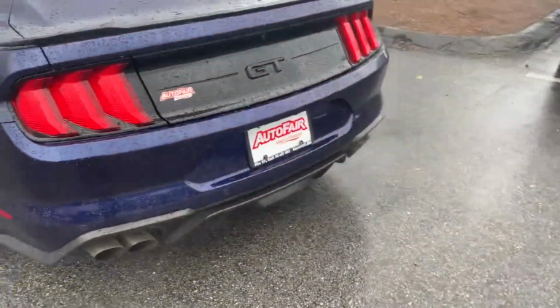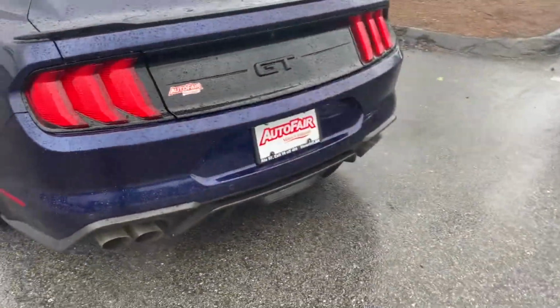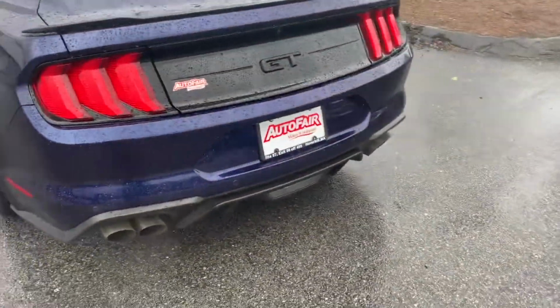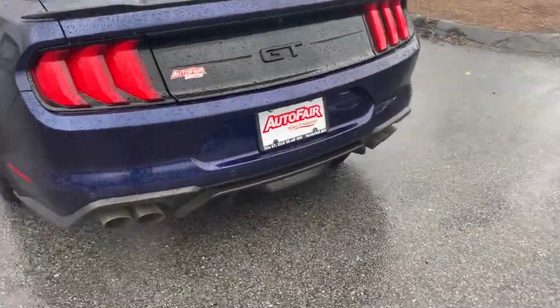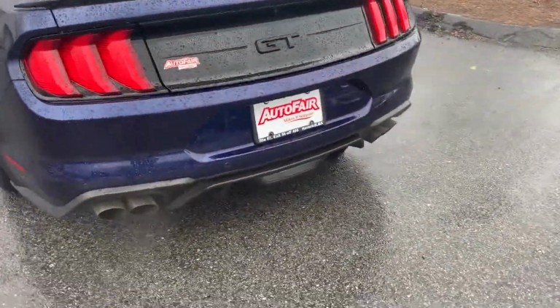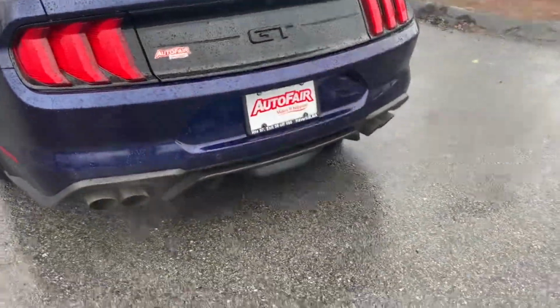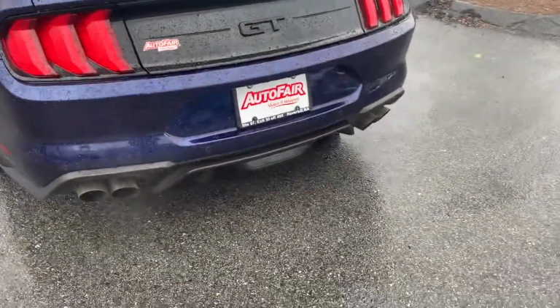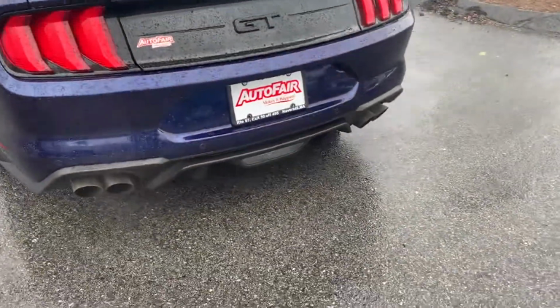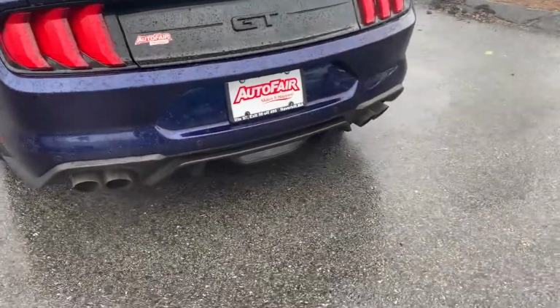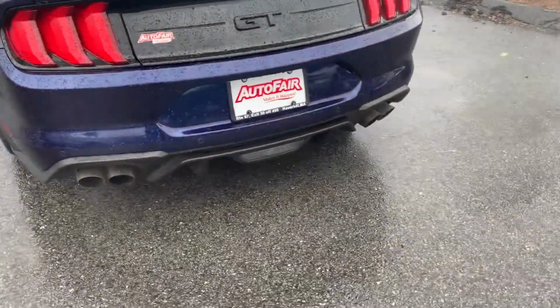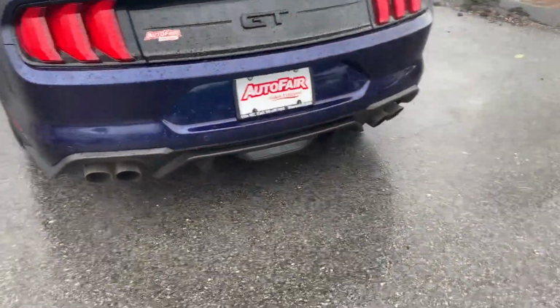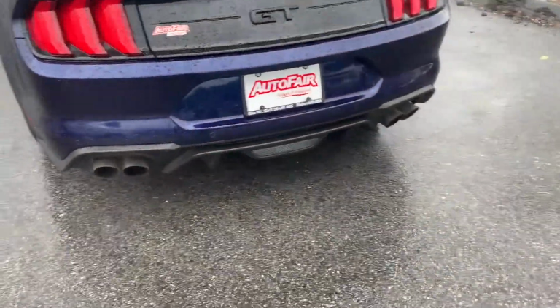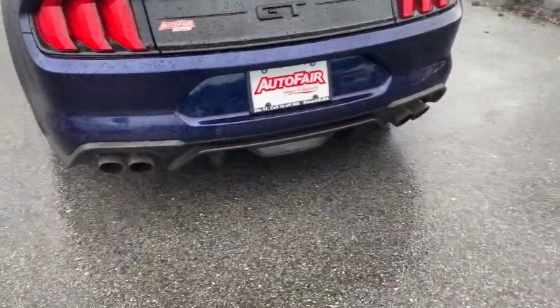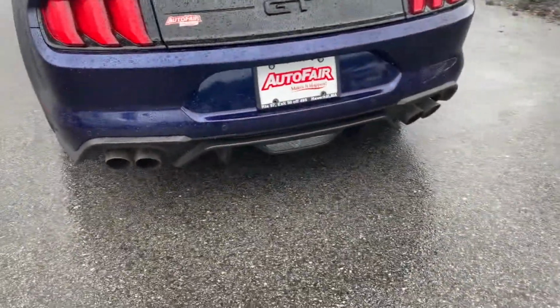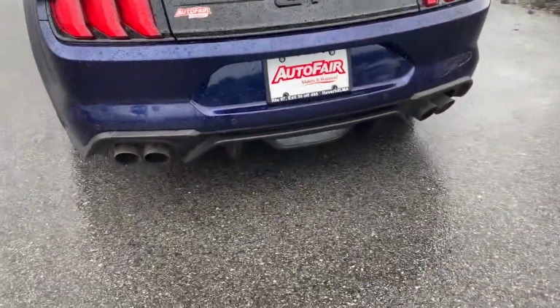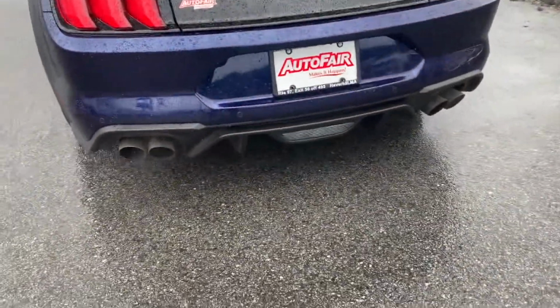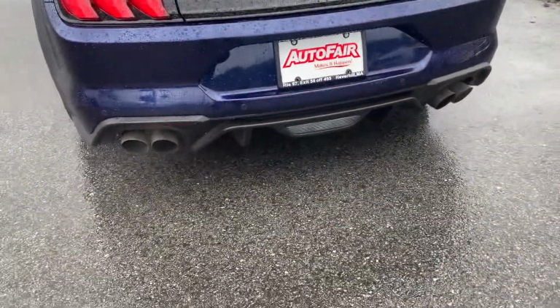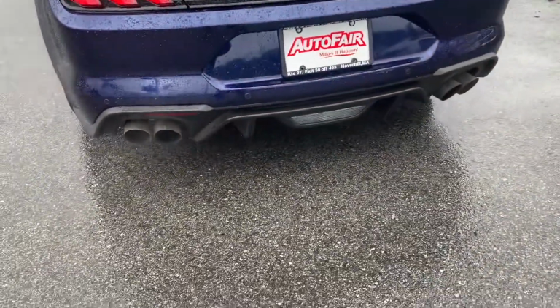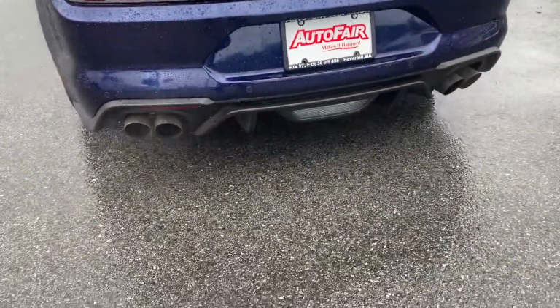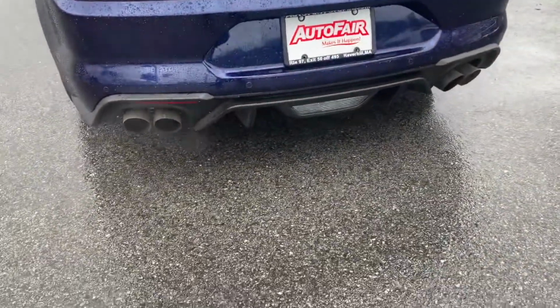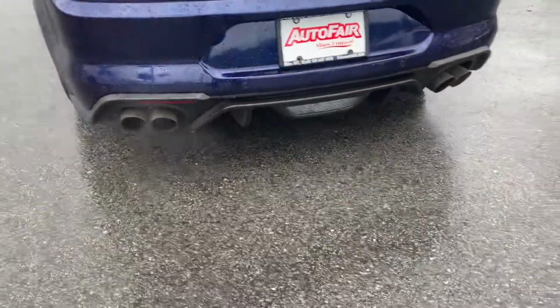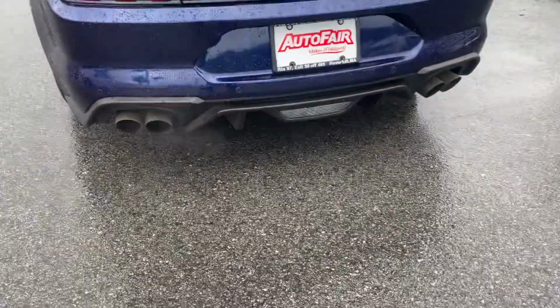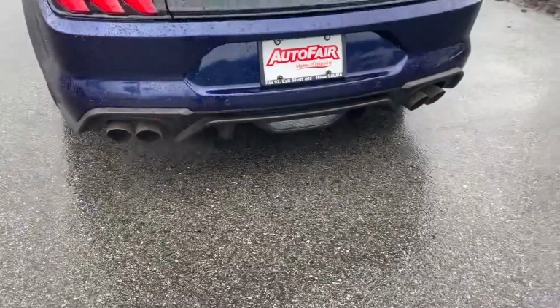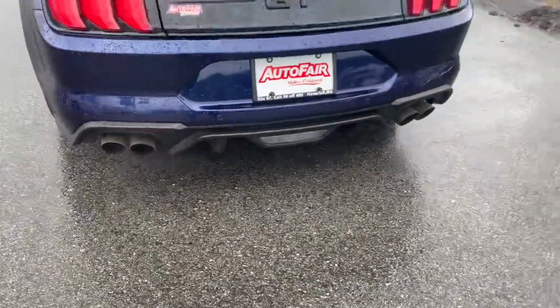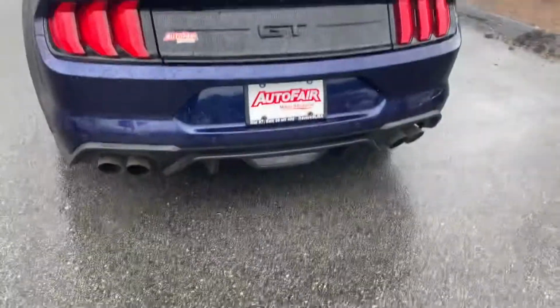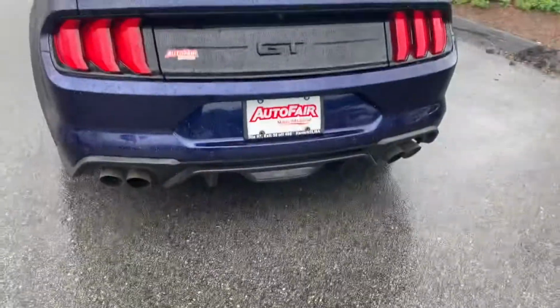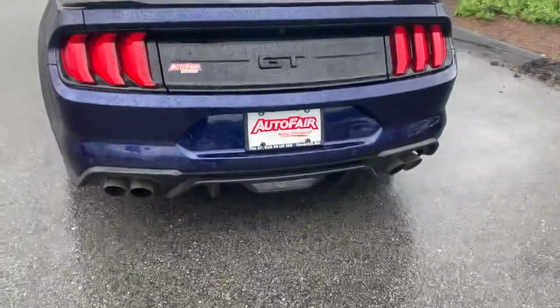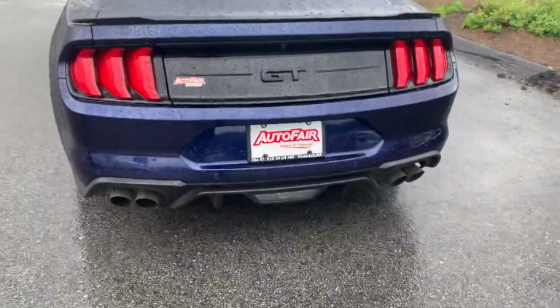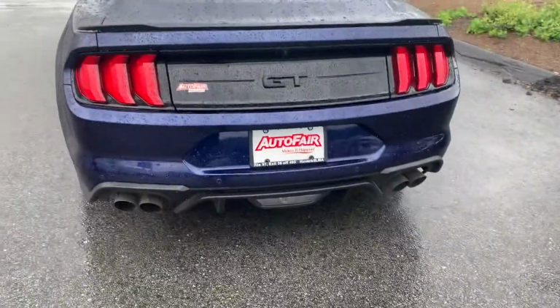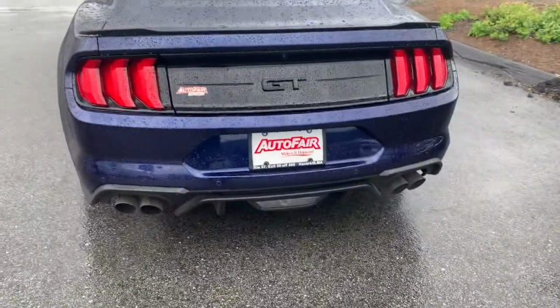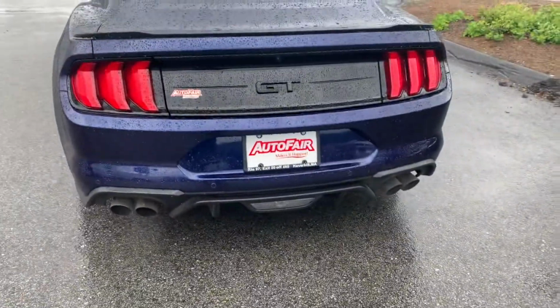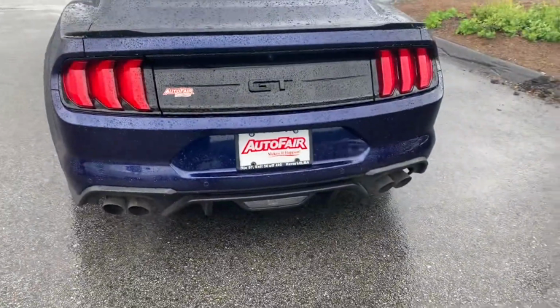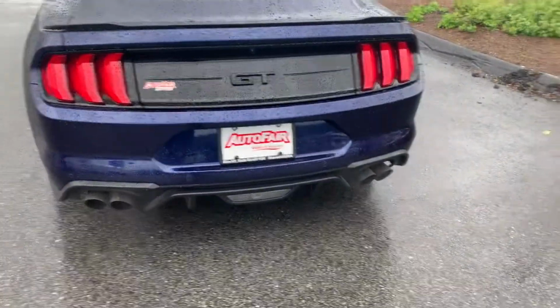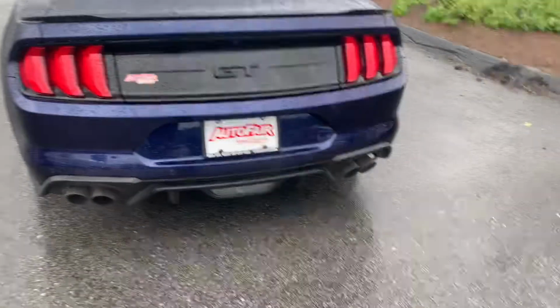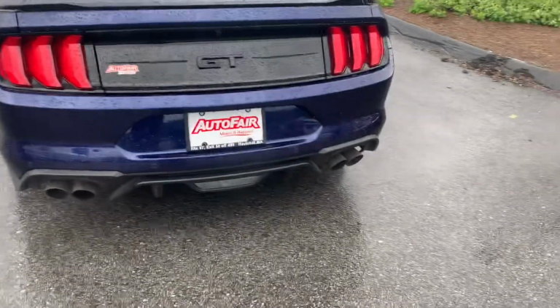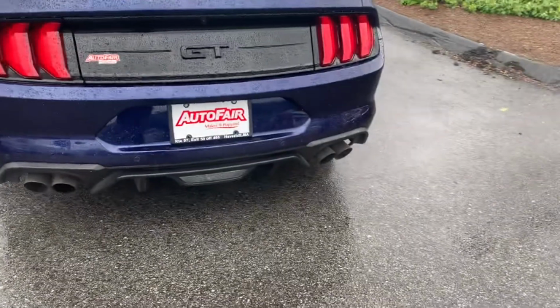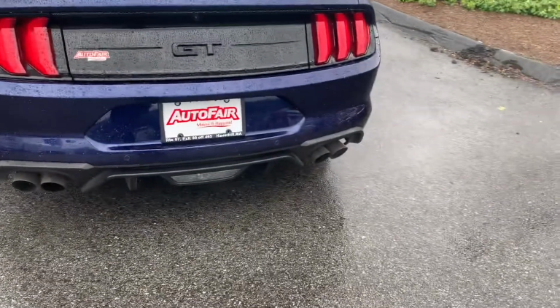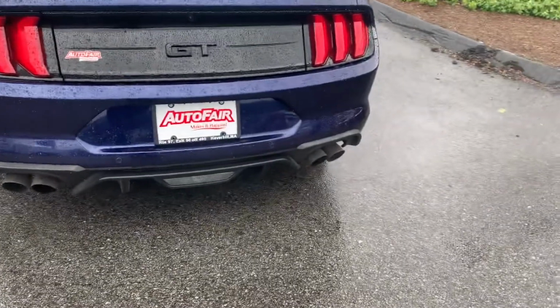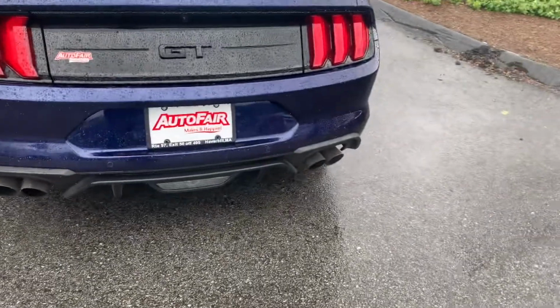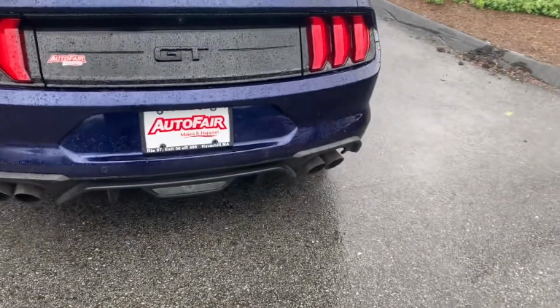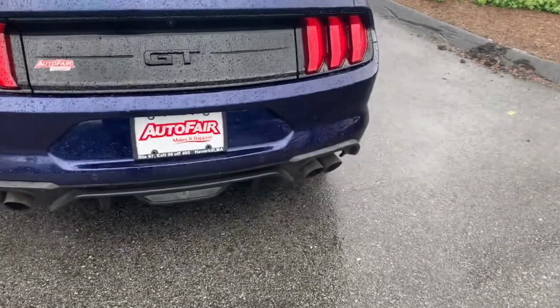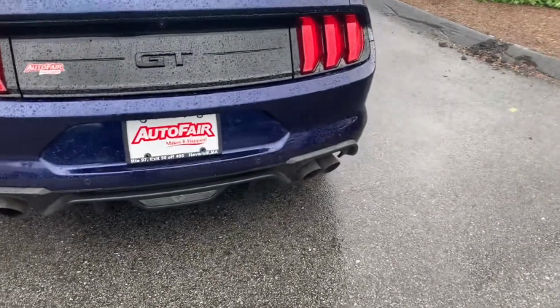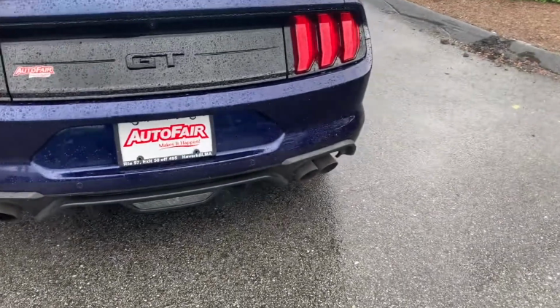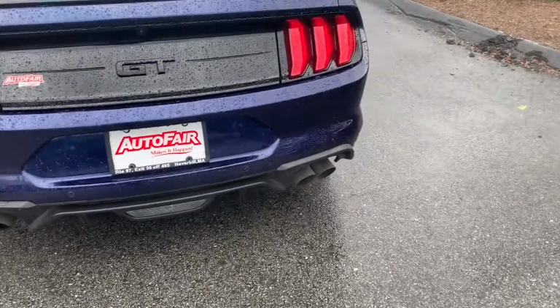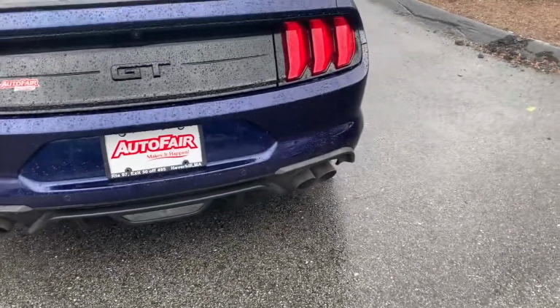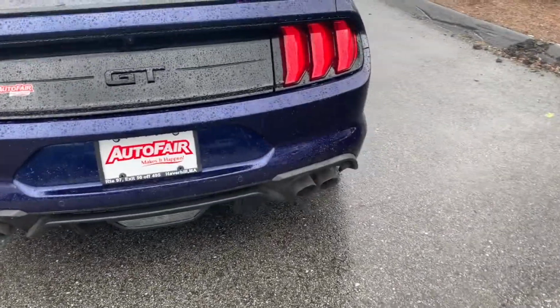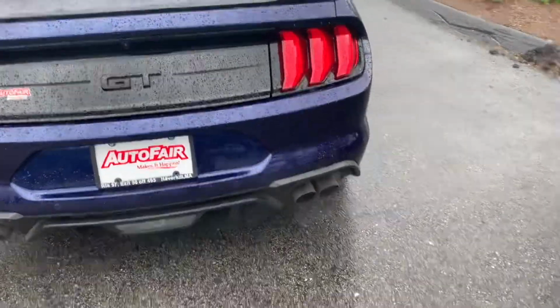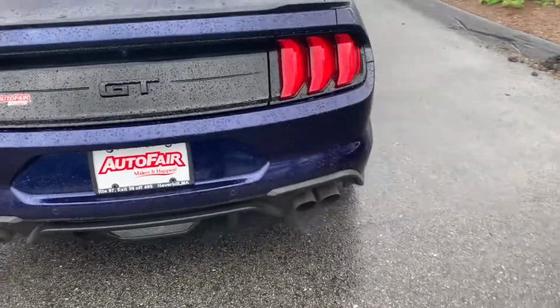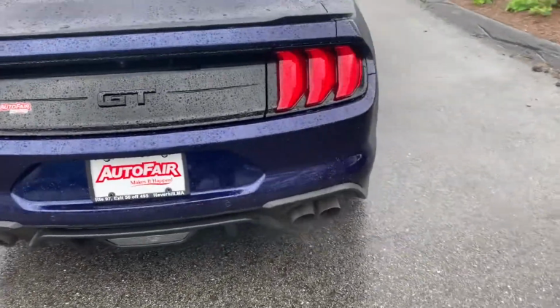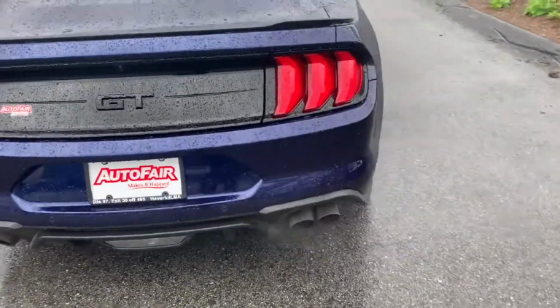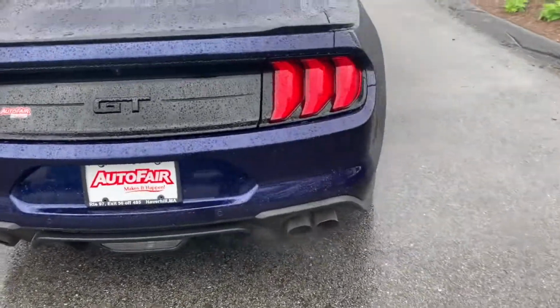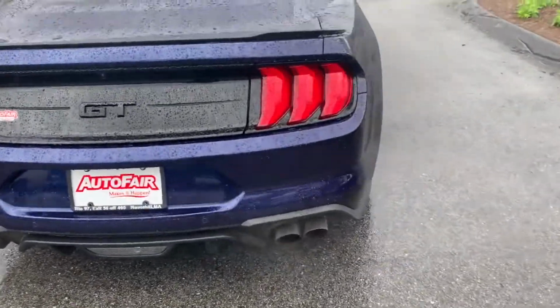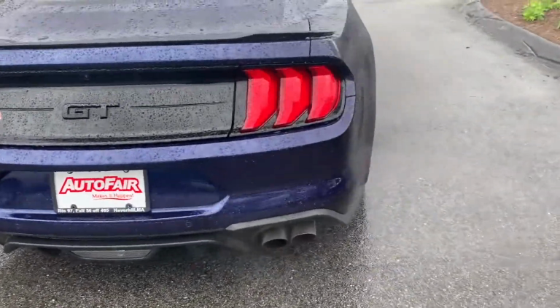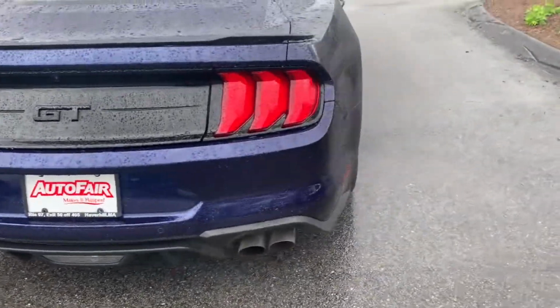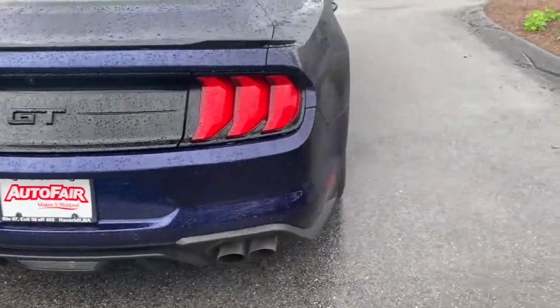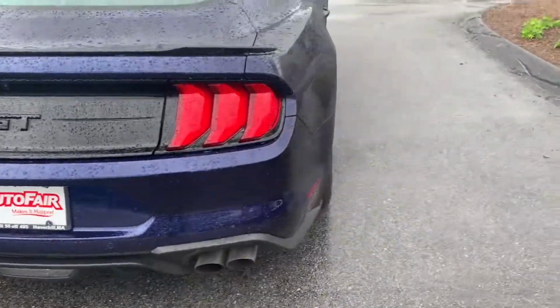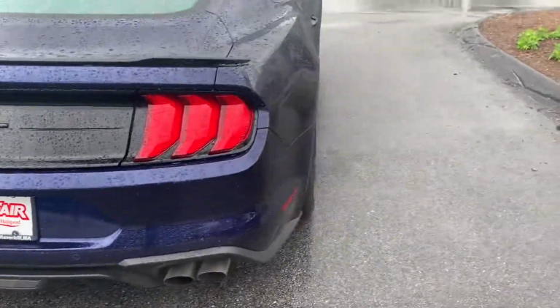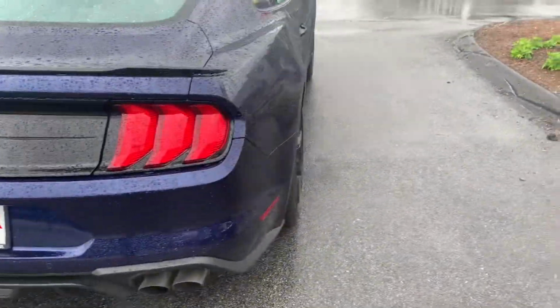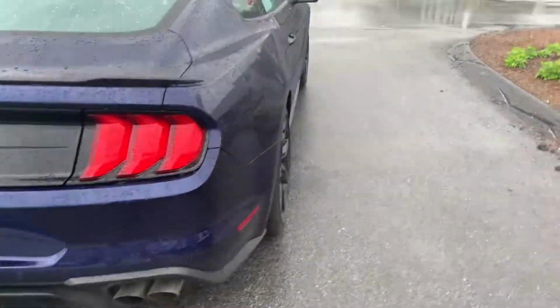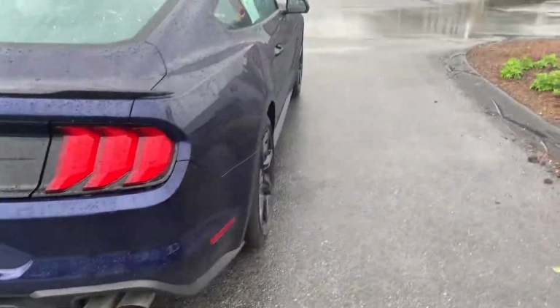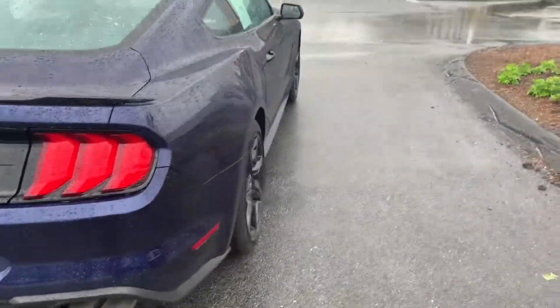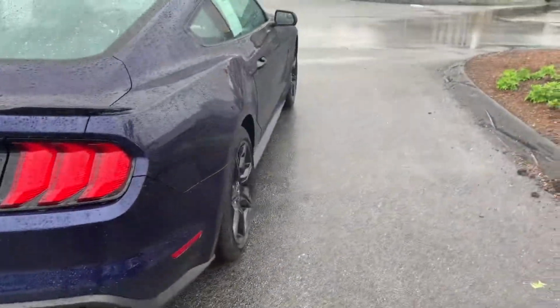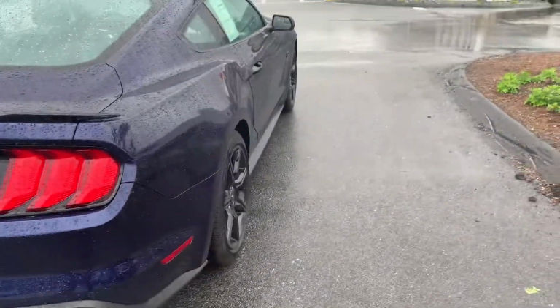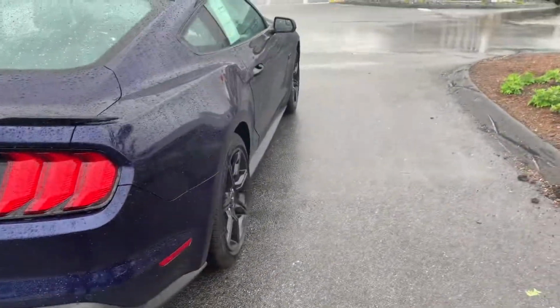It does have the valves on the exhaust, so you can change it from quiet, normal, sport, and even track mode. I'll show you that.